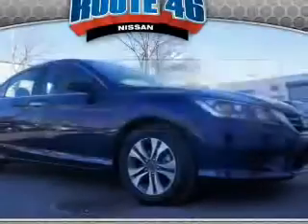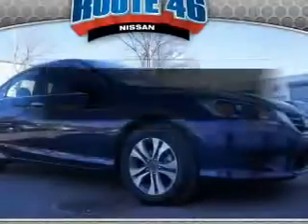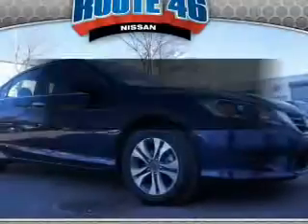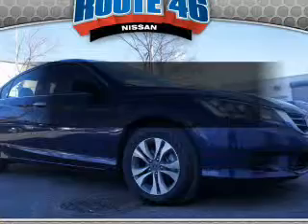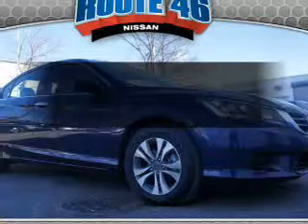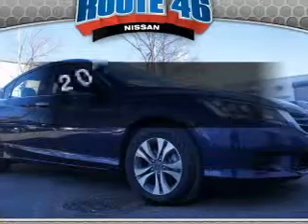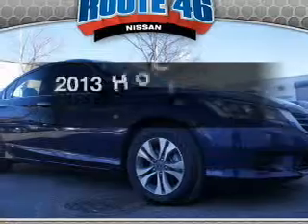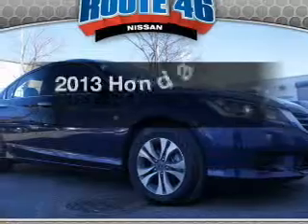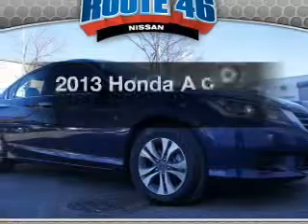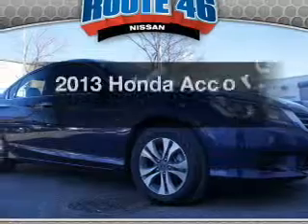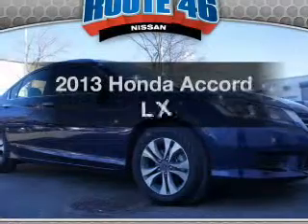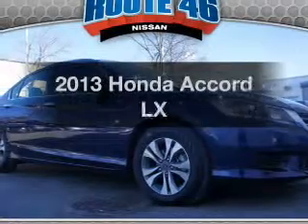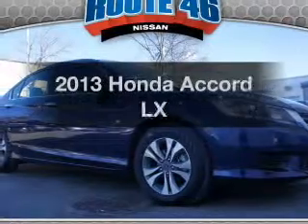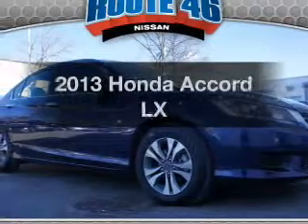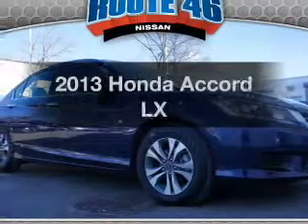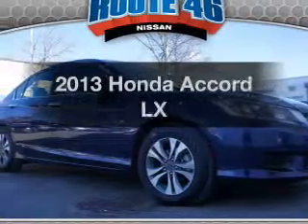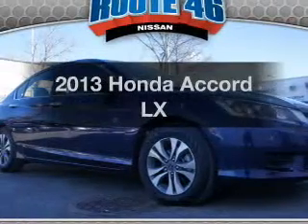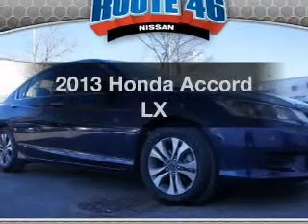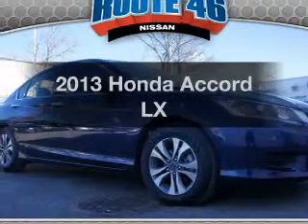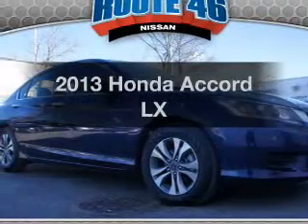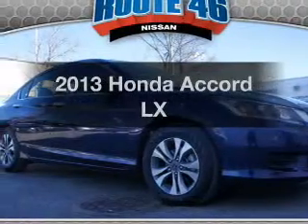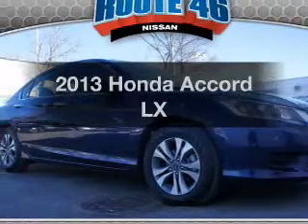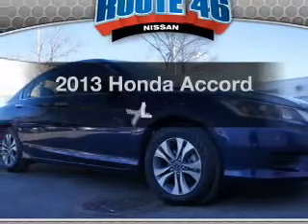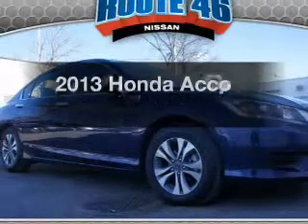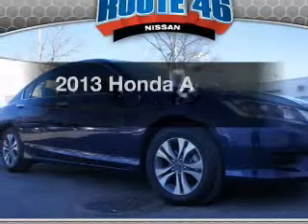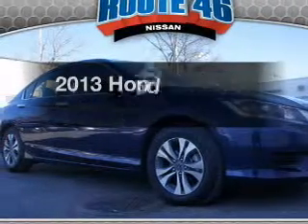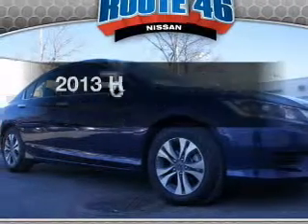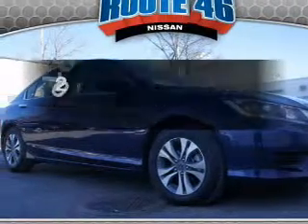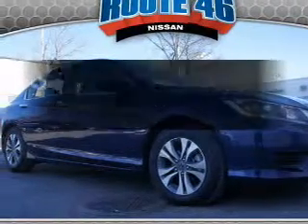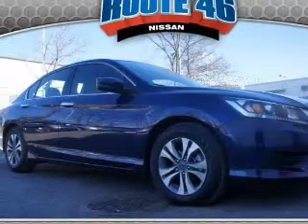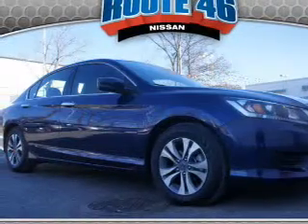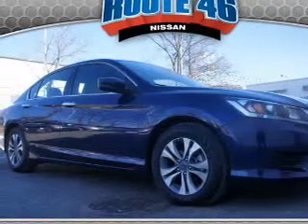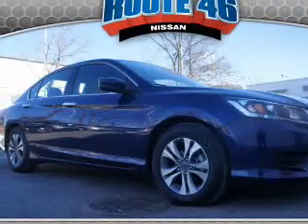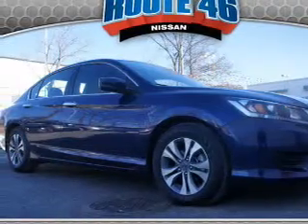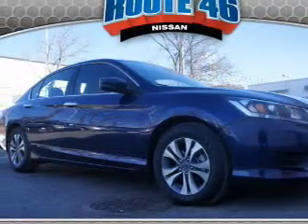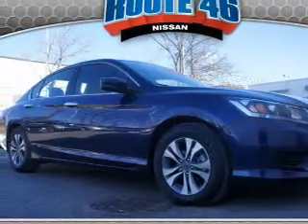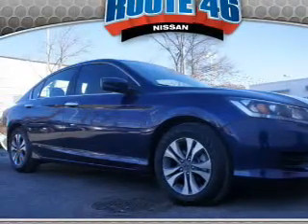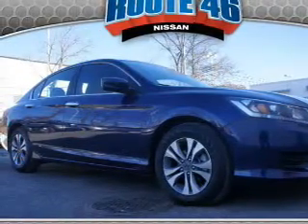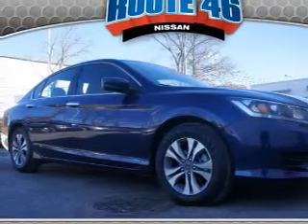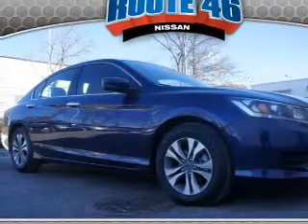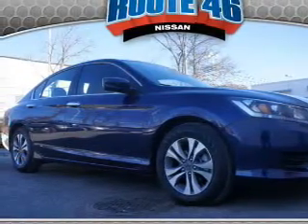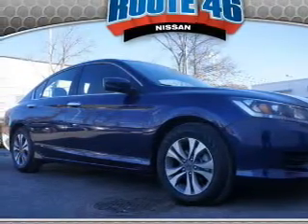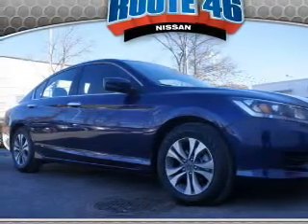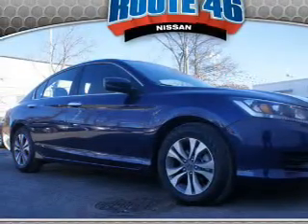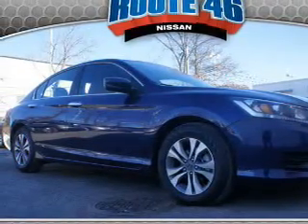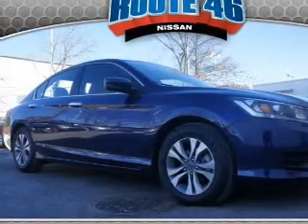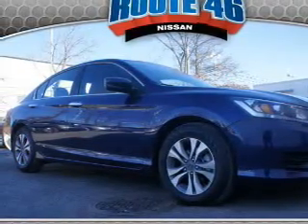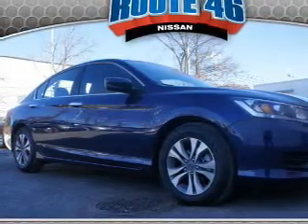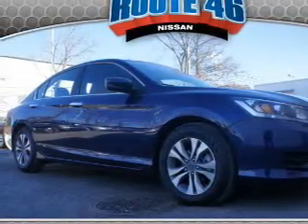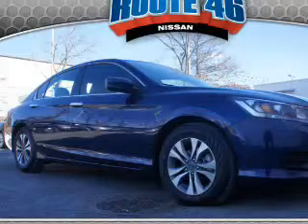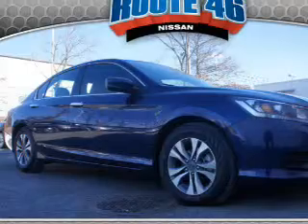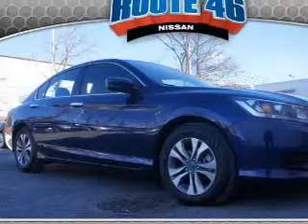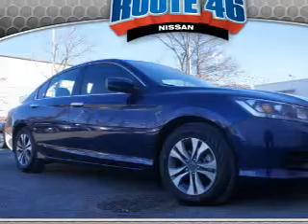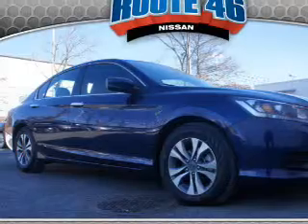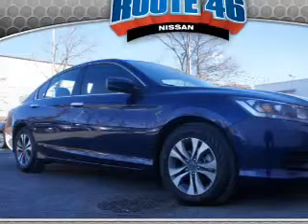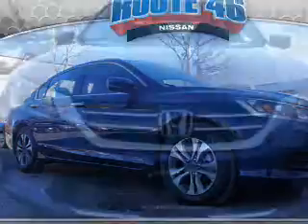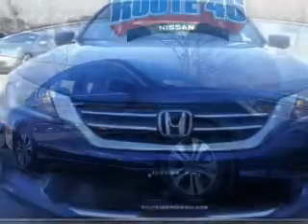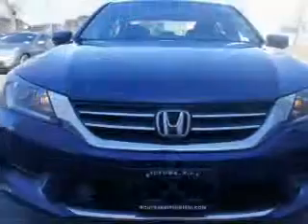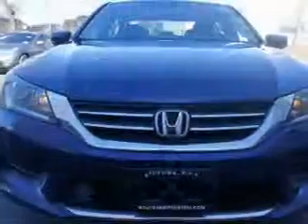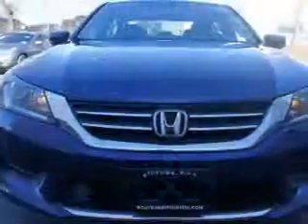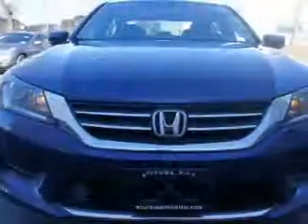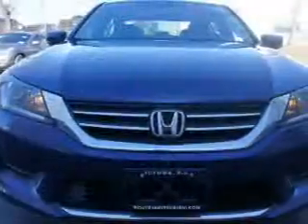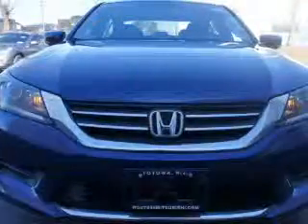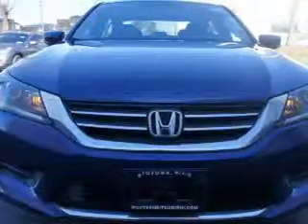Get noticed in this 2013 Honda Accord. Travel the roads in style and comfort in this great vehicle.